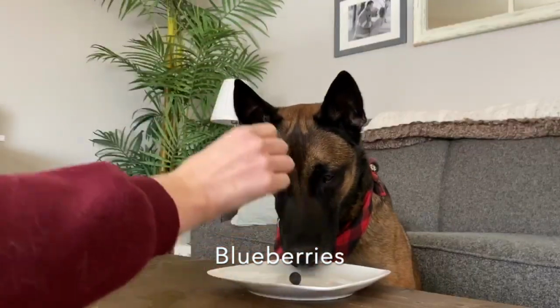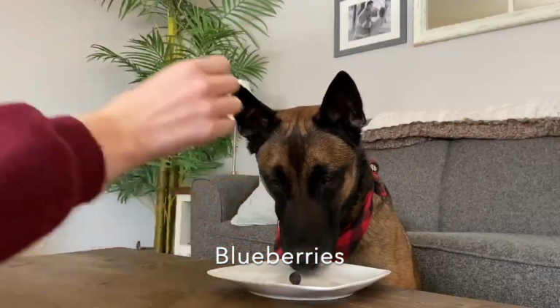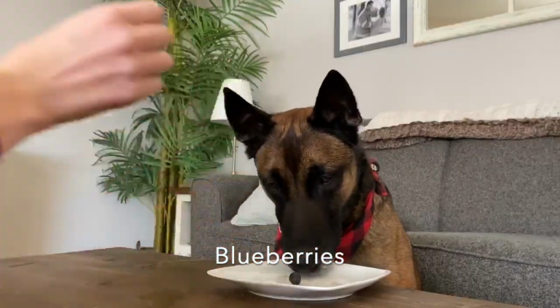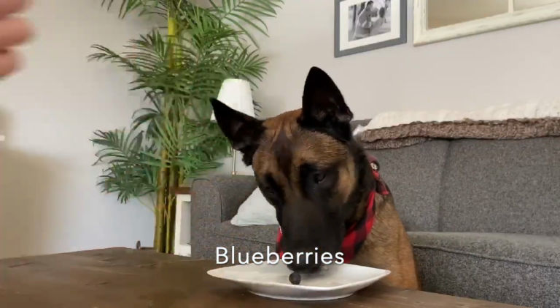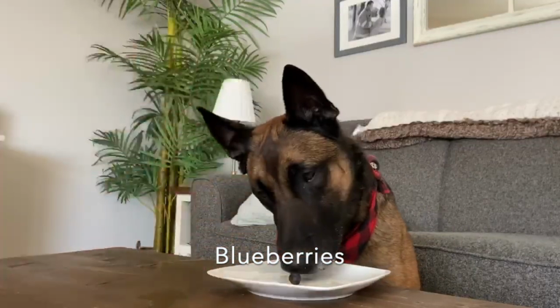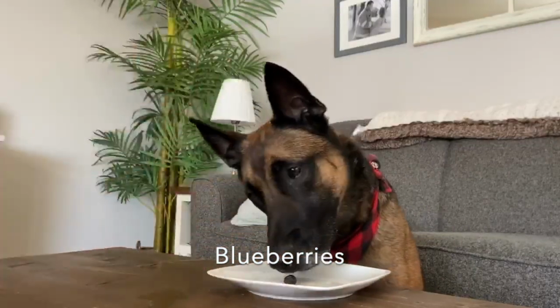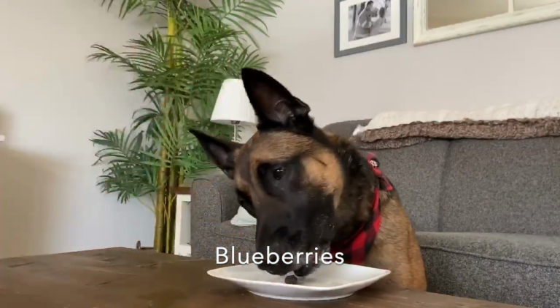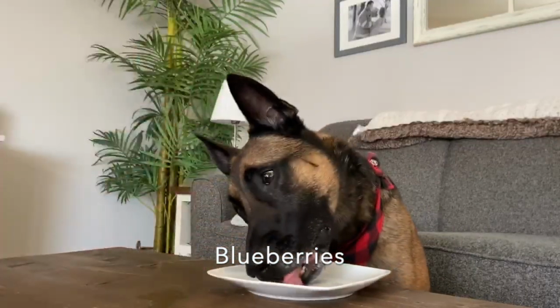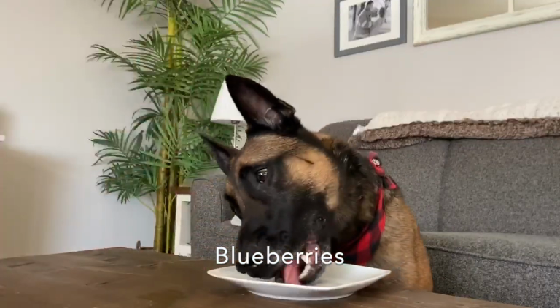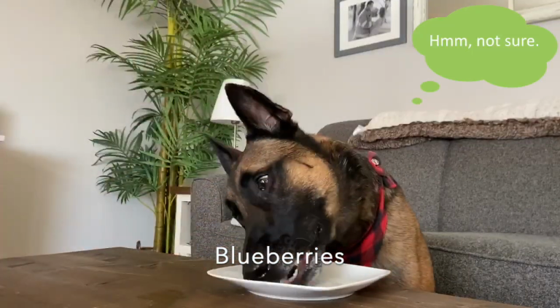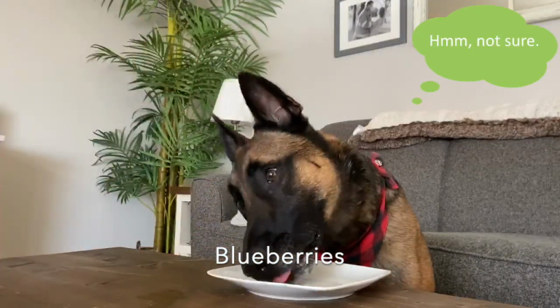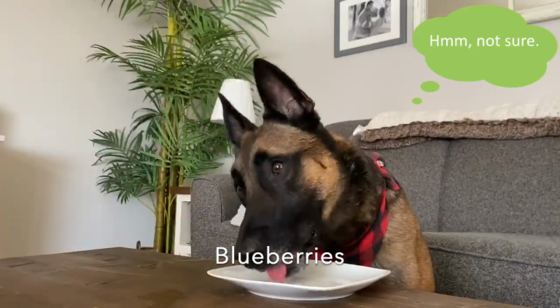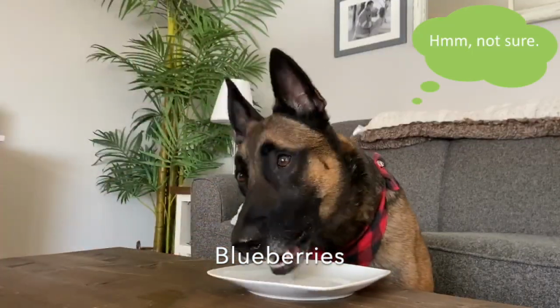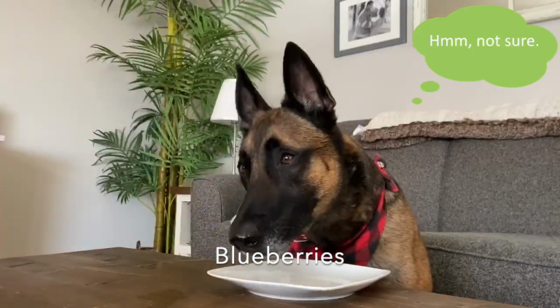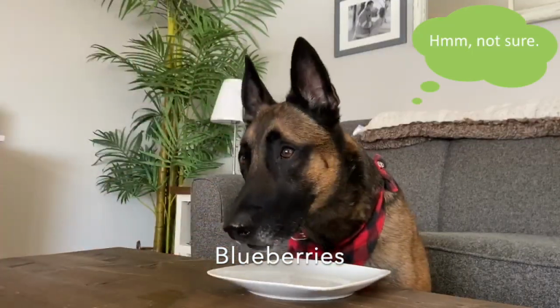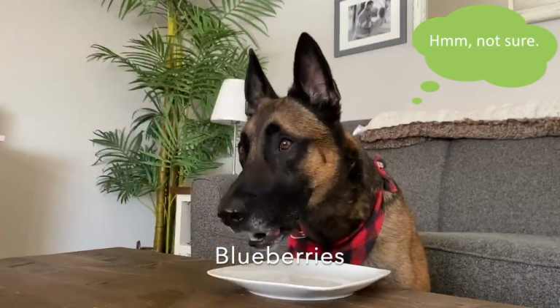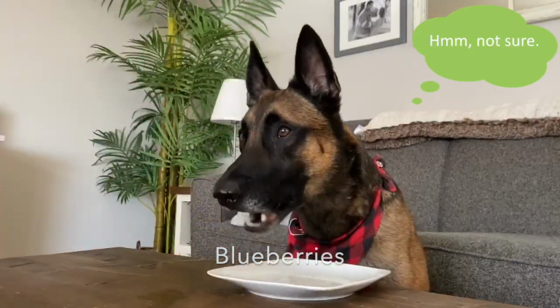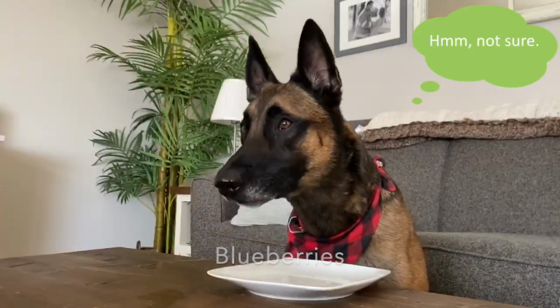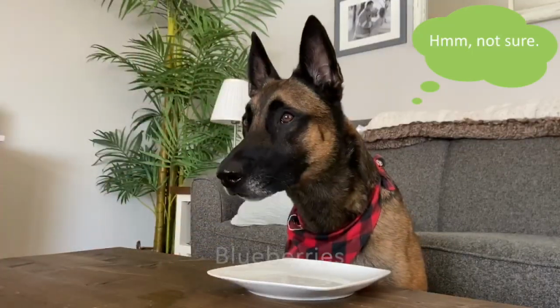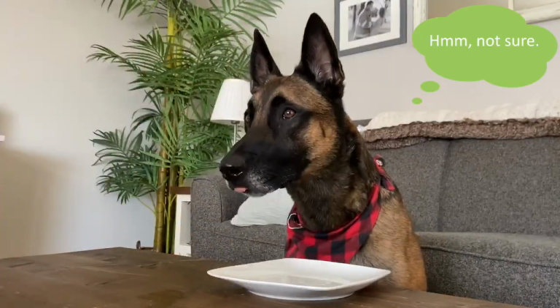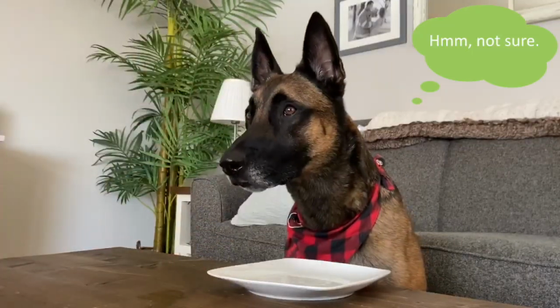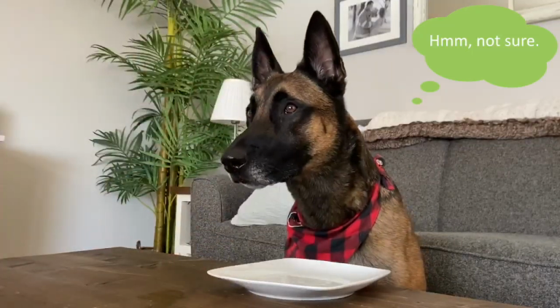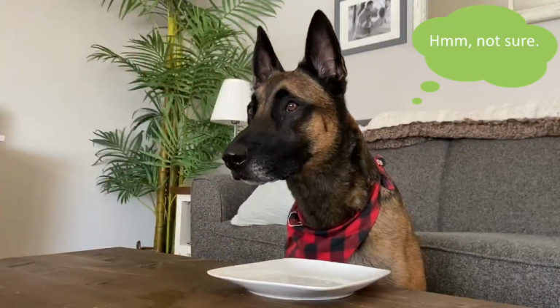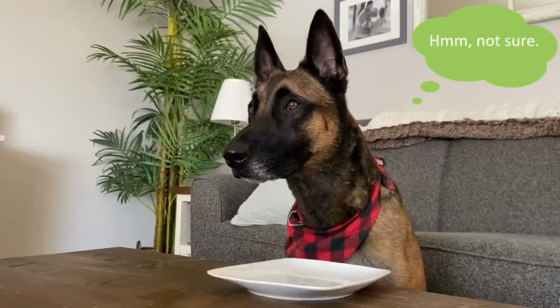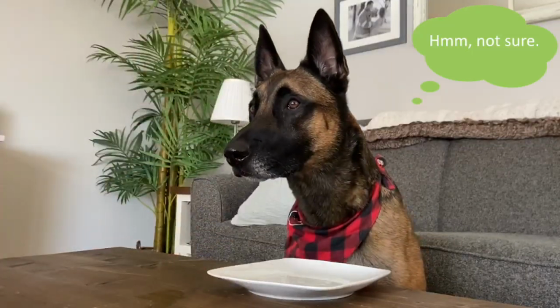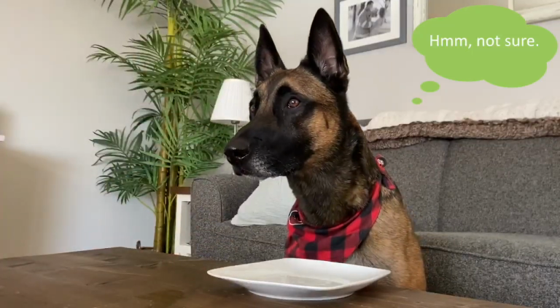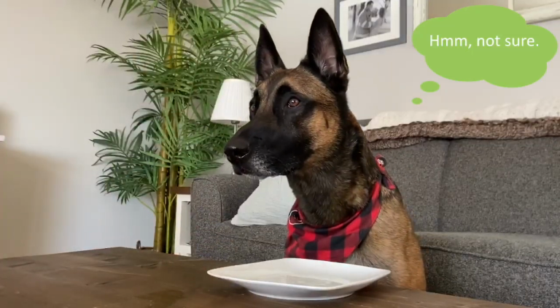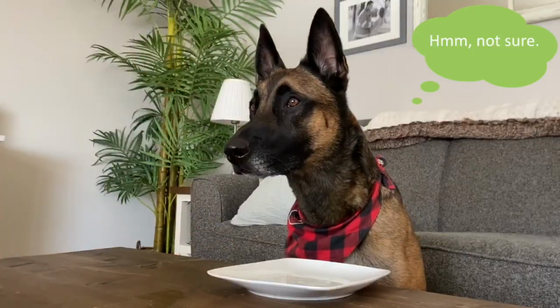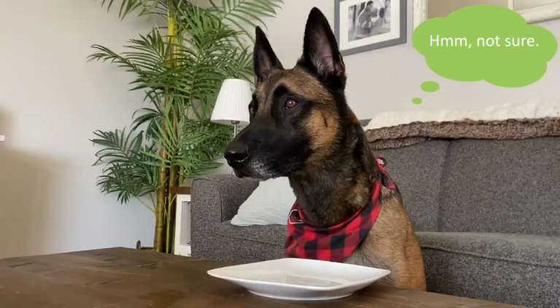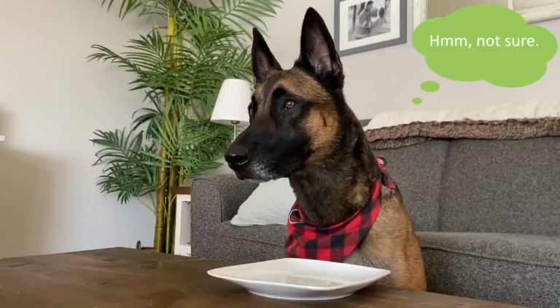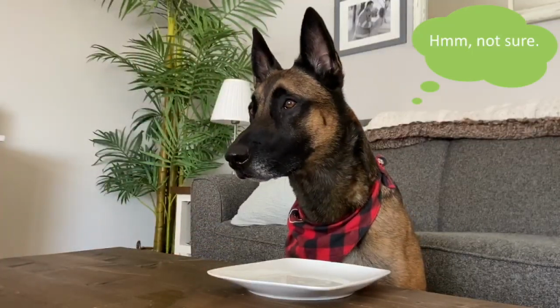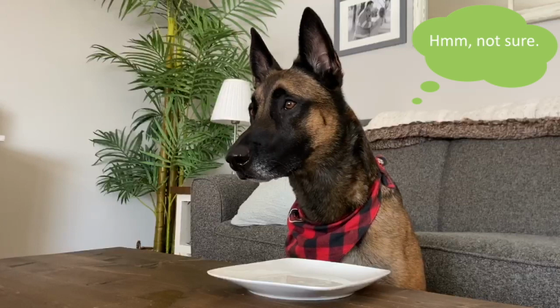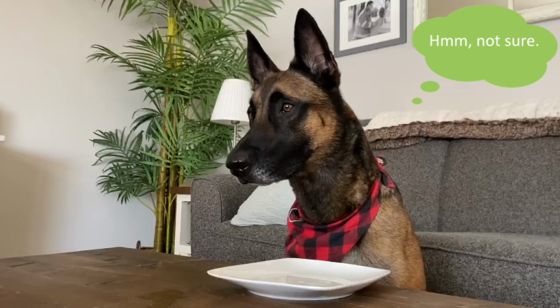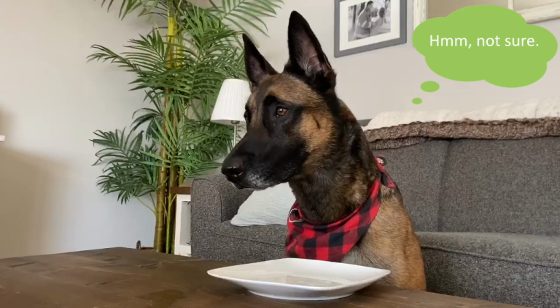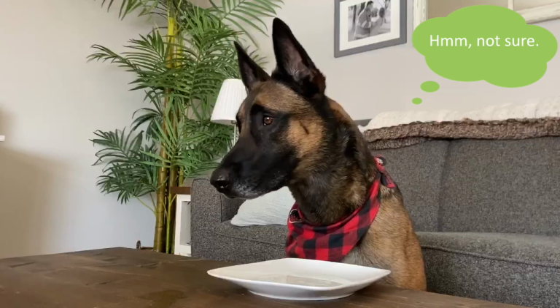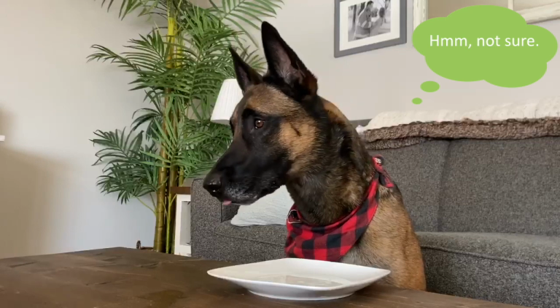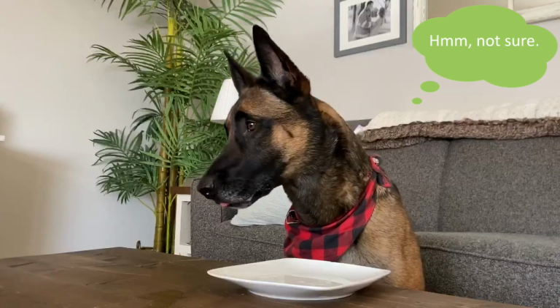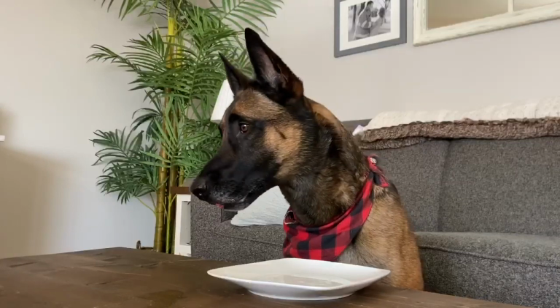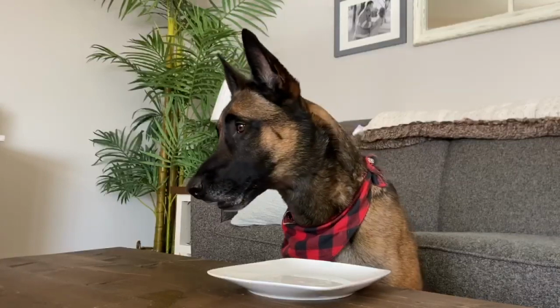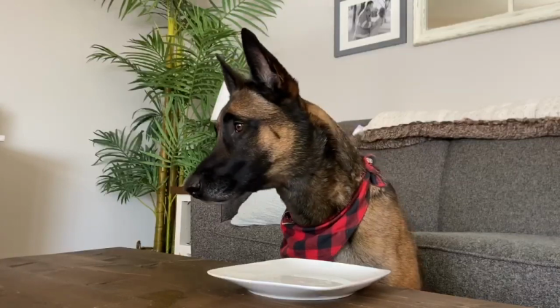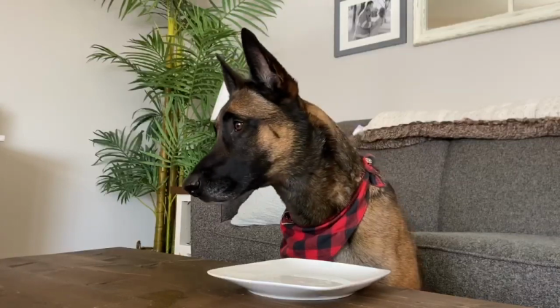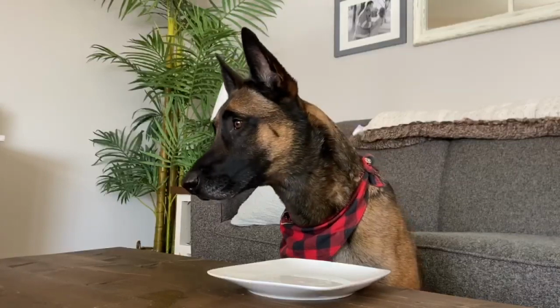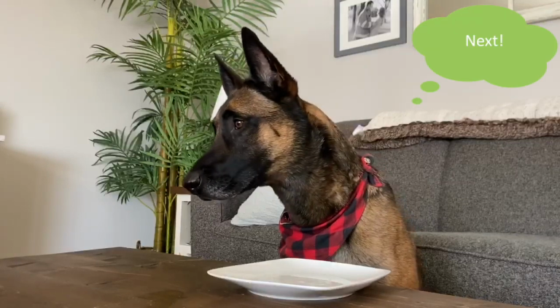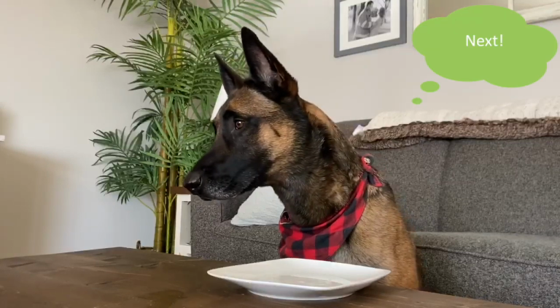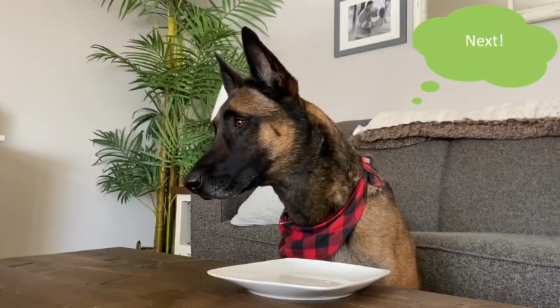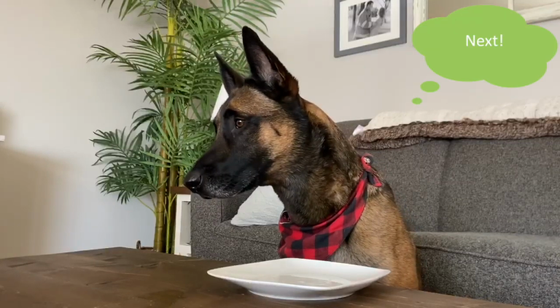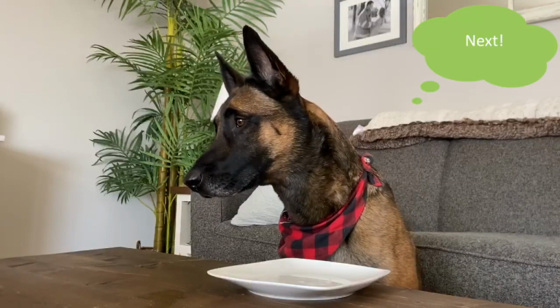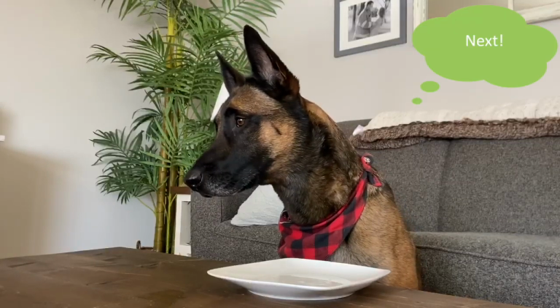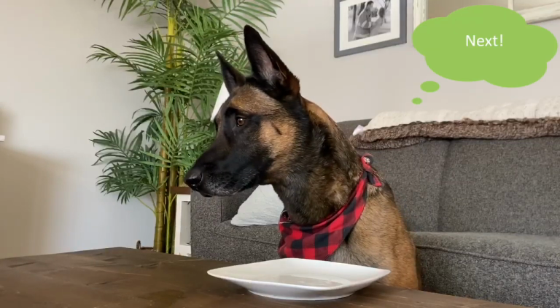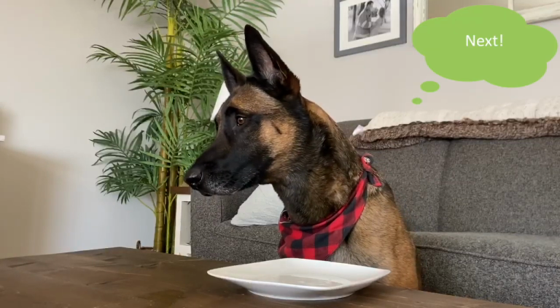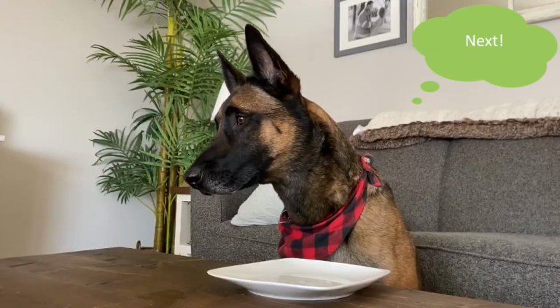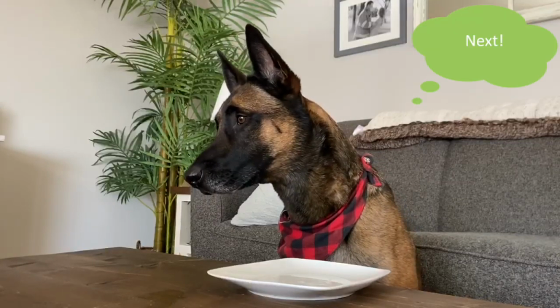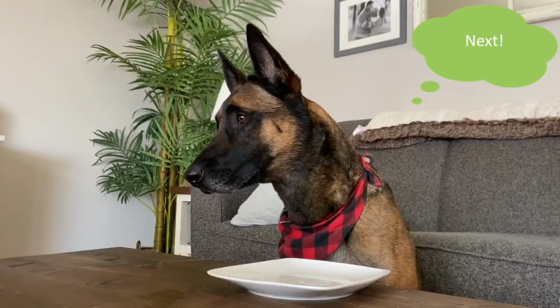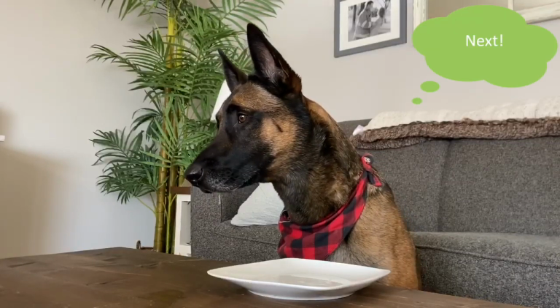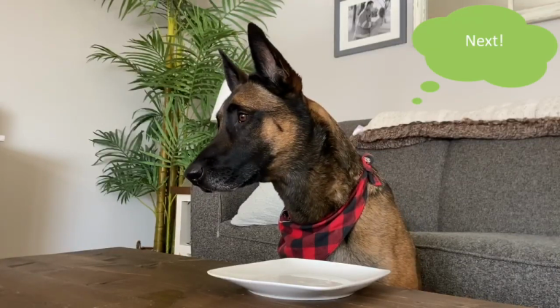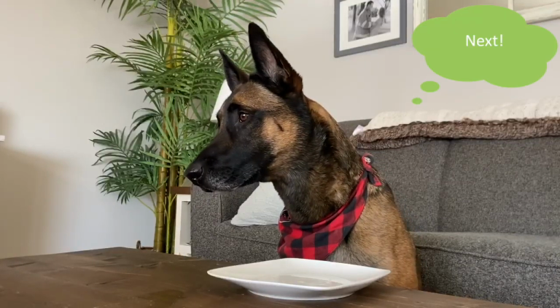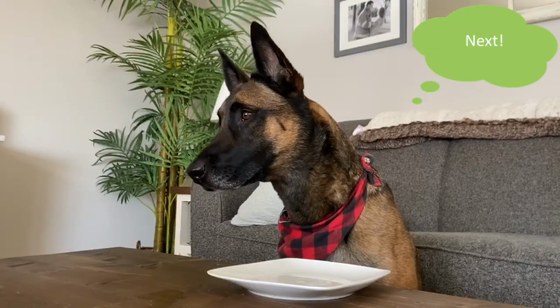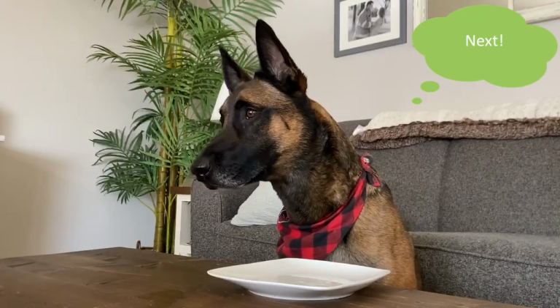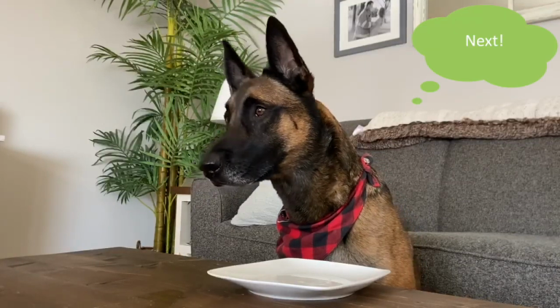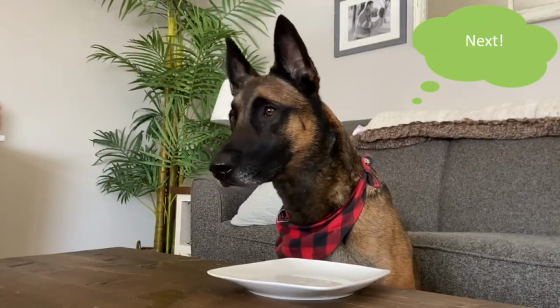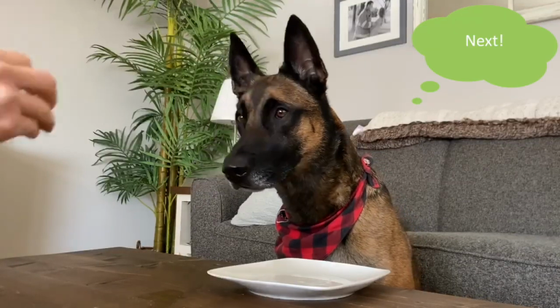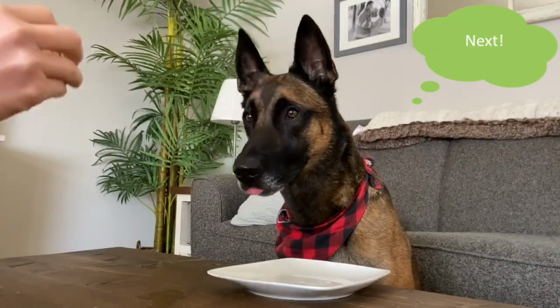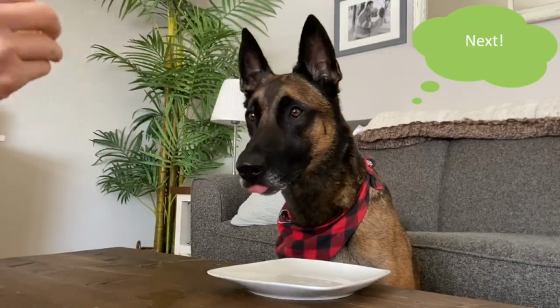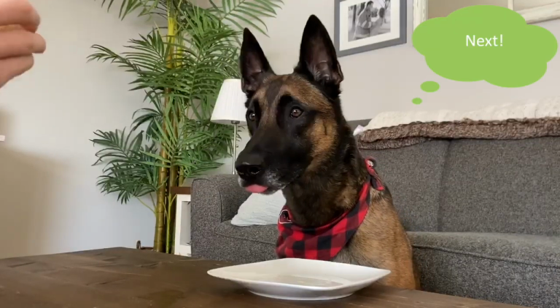Boost your pet's bowl with blueberries. They're a high antioxidant treat which makes them great for their anti-inflammatory properties.